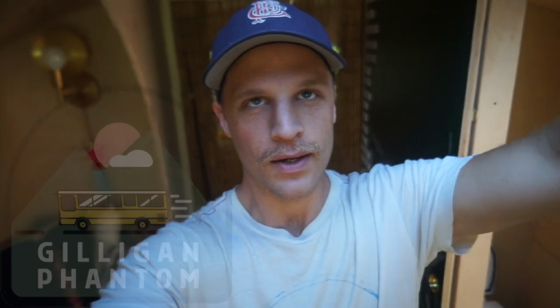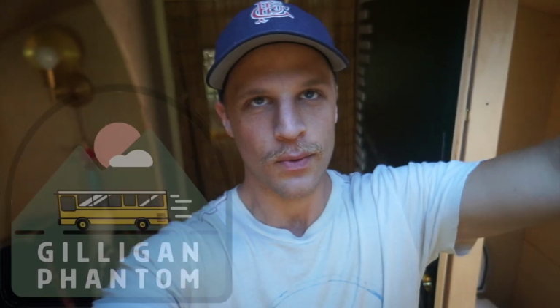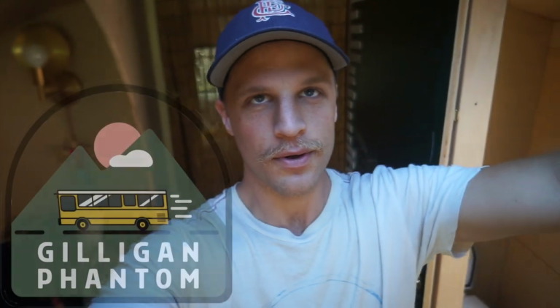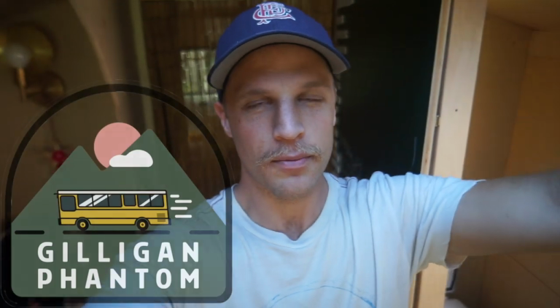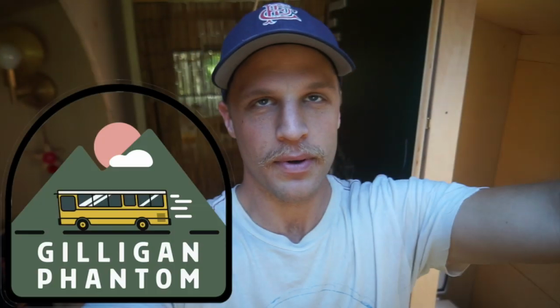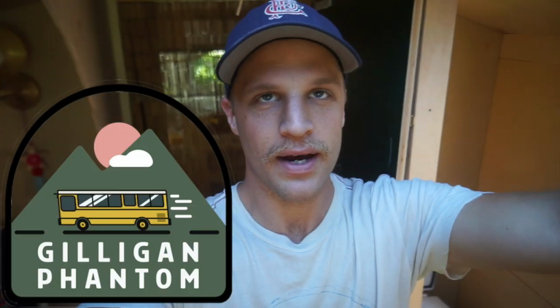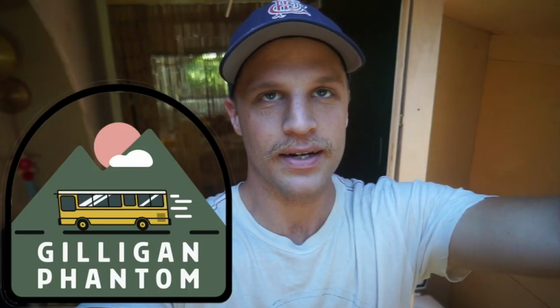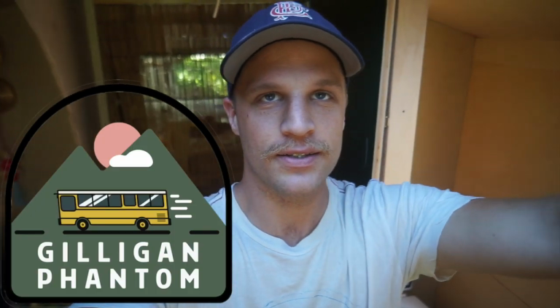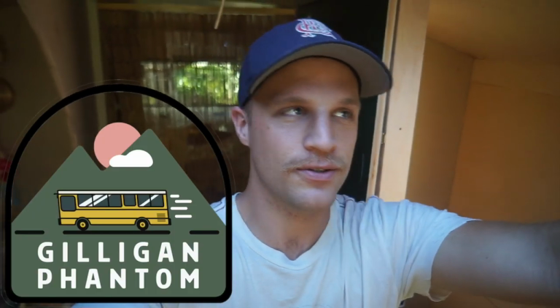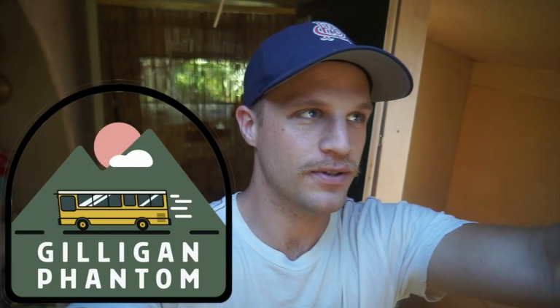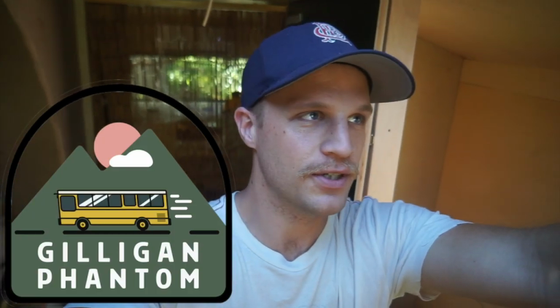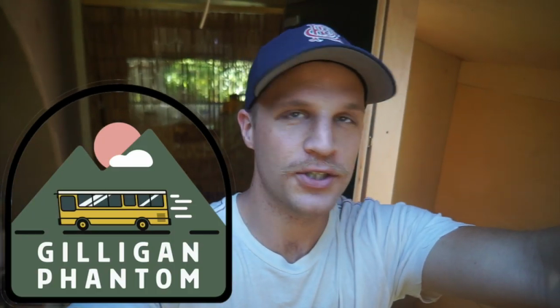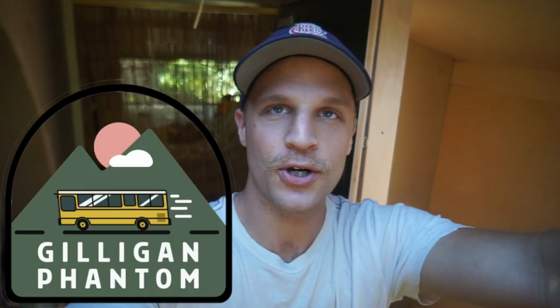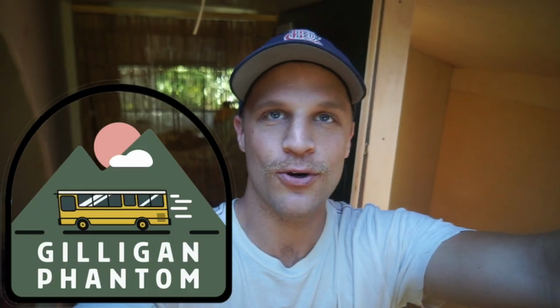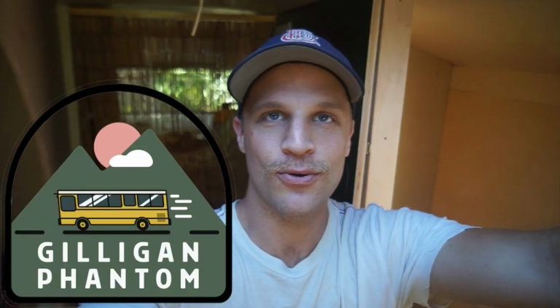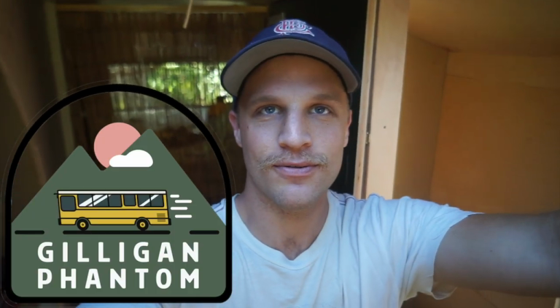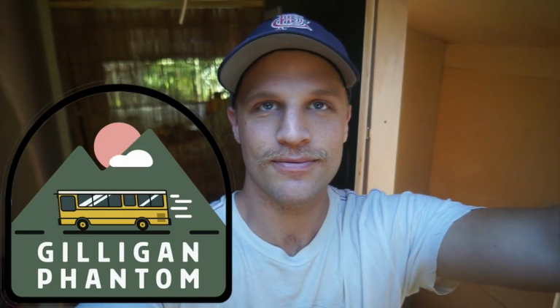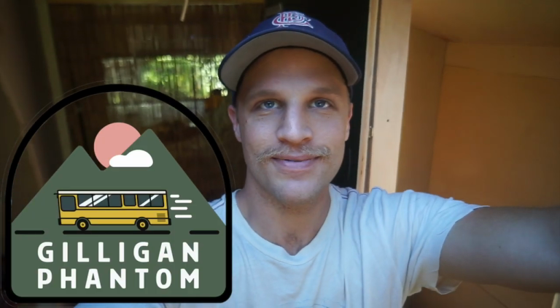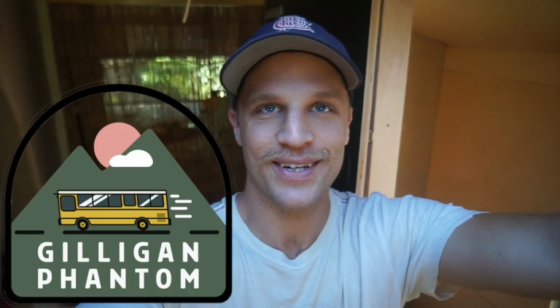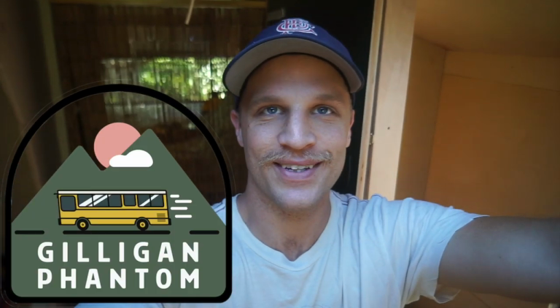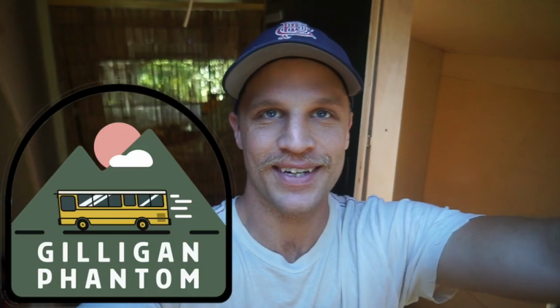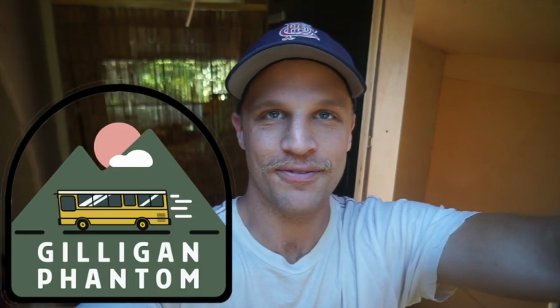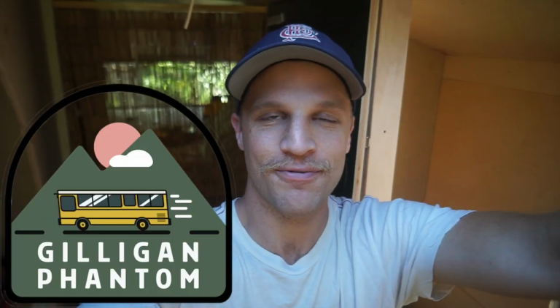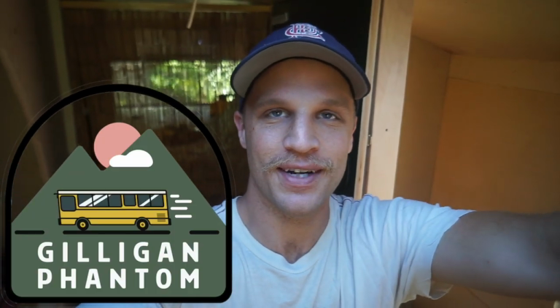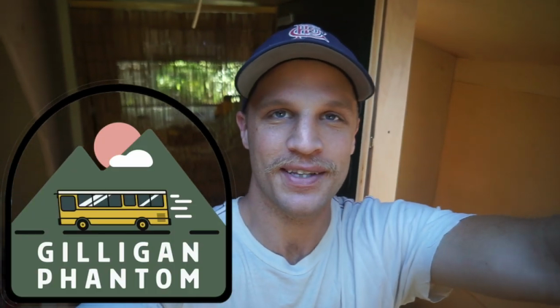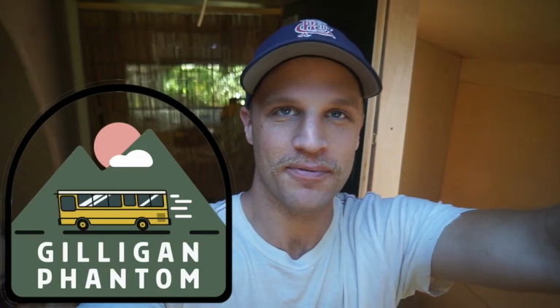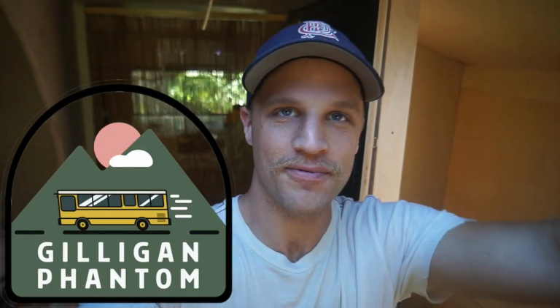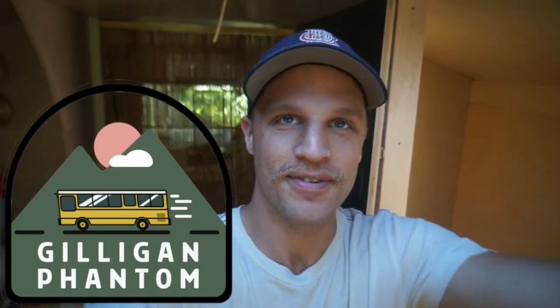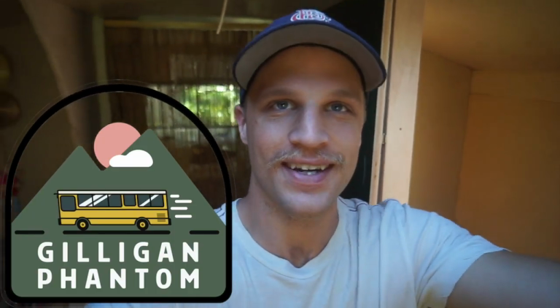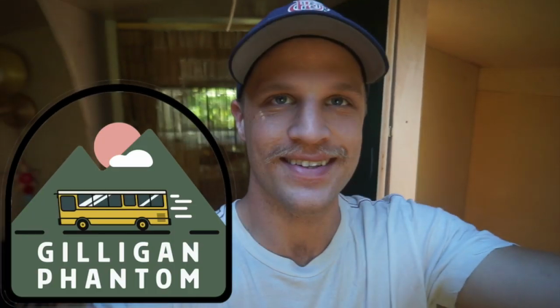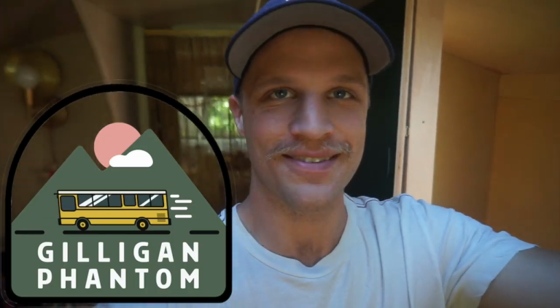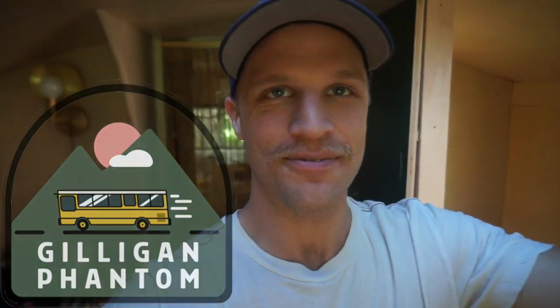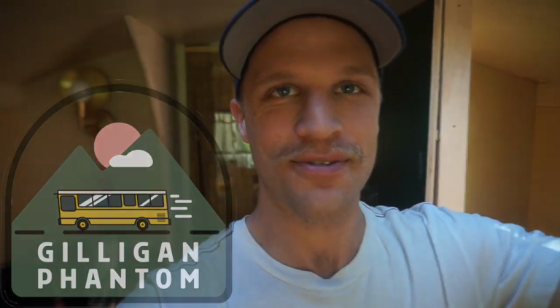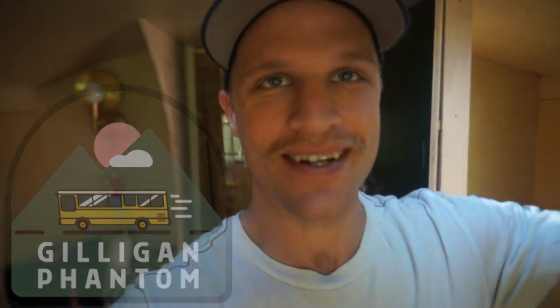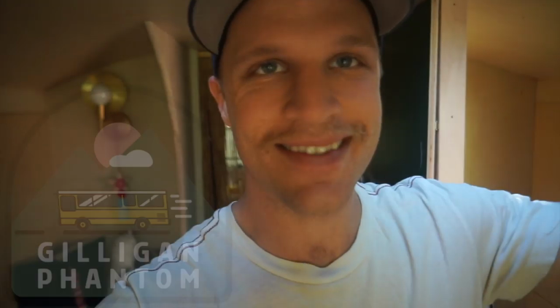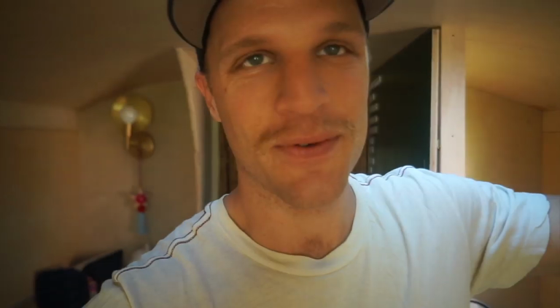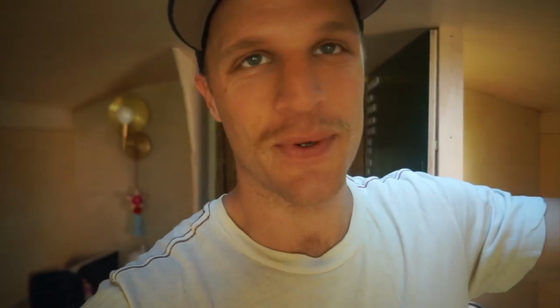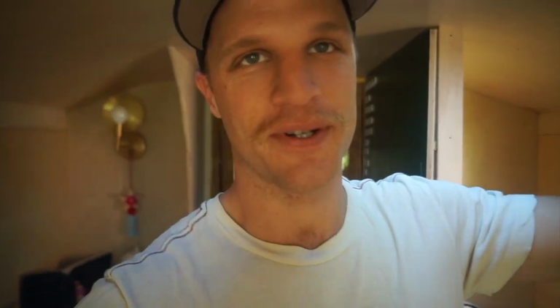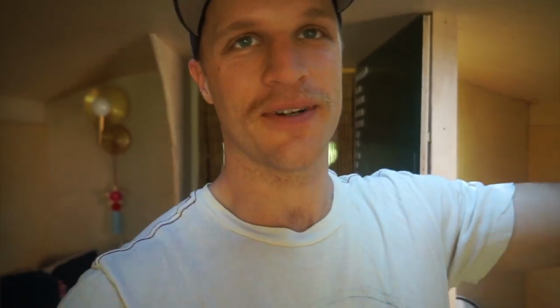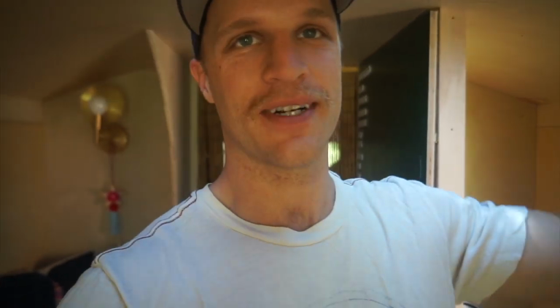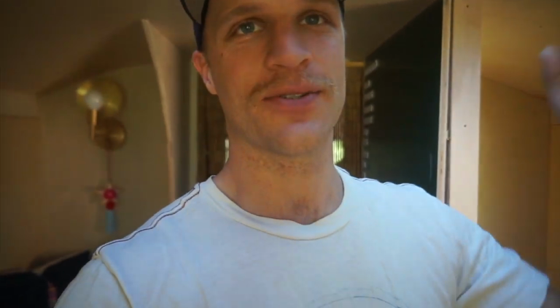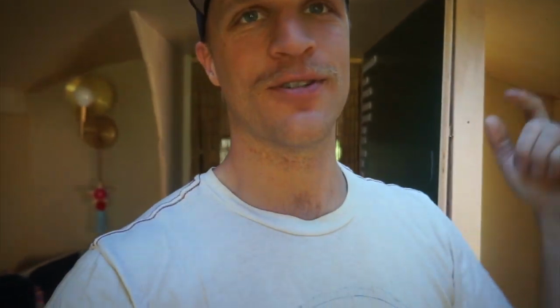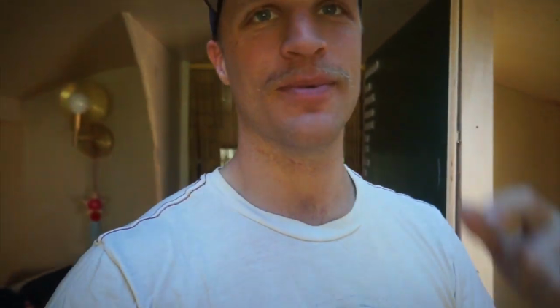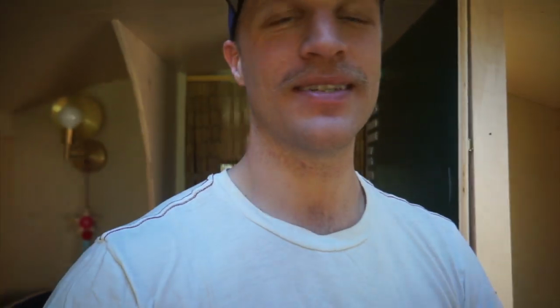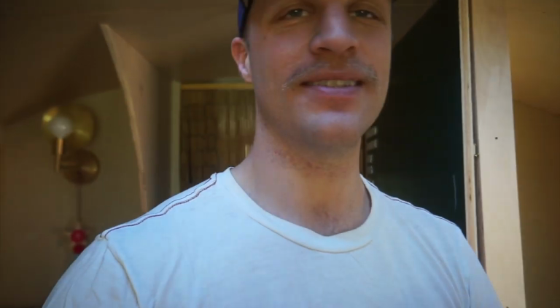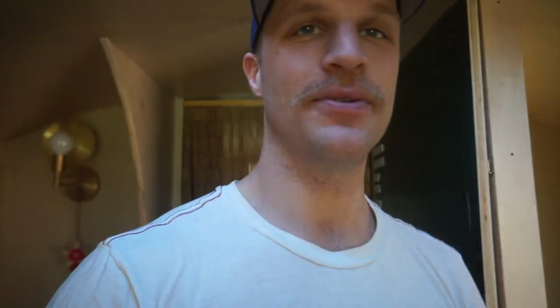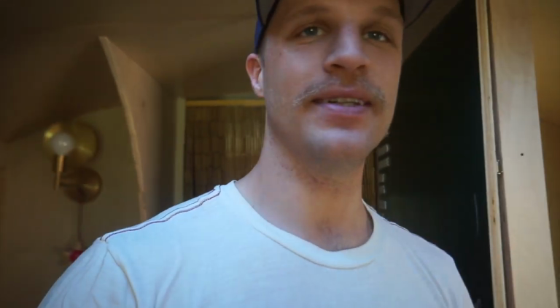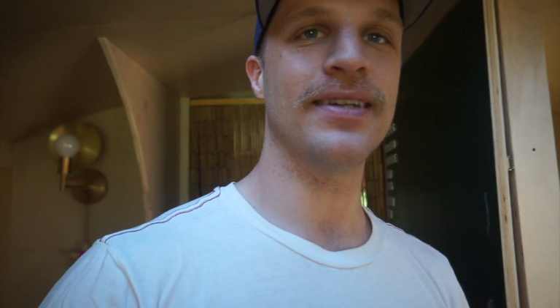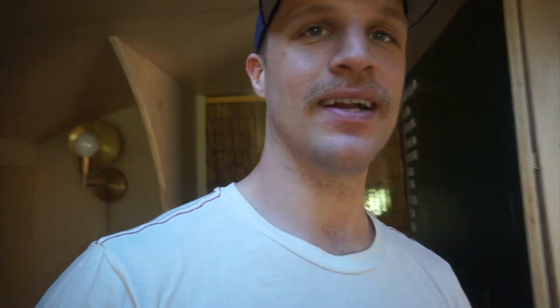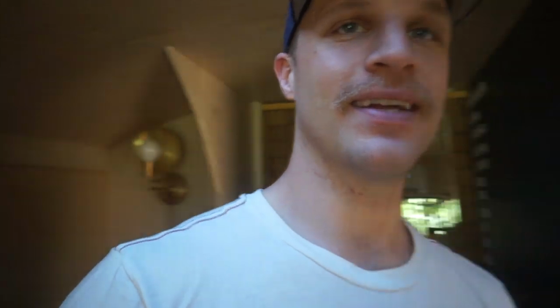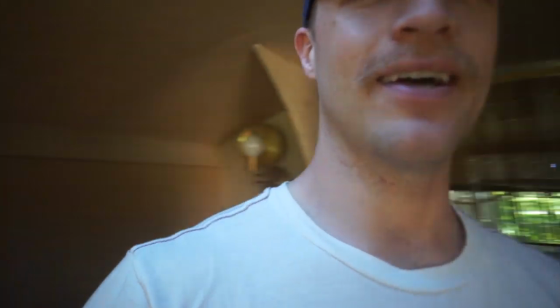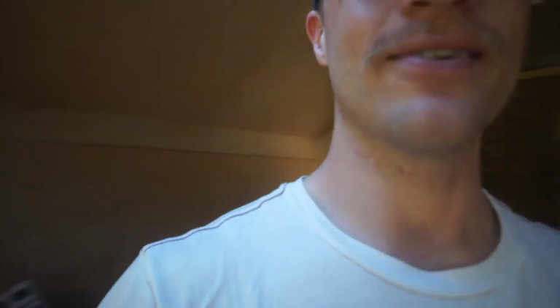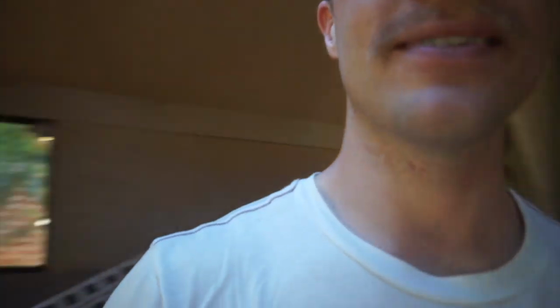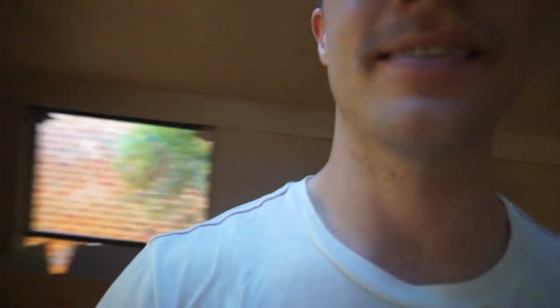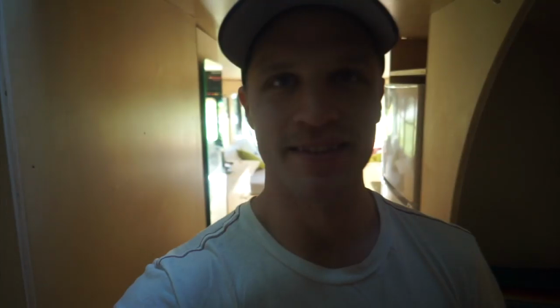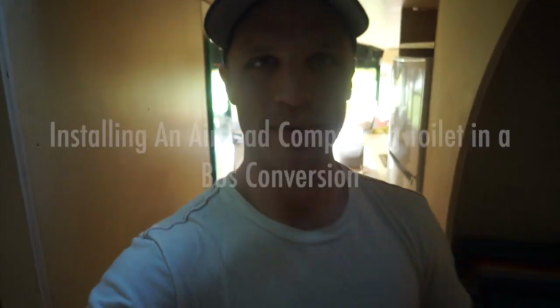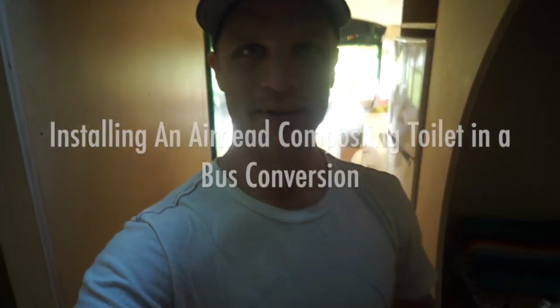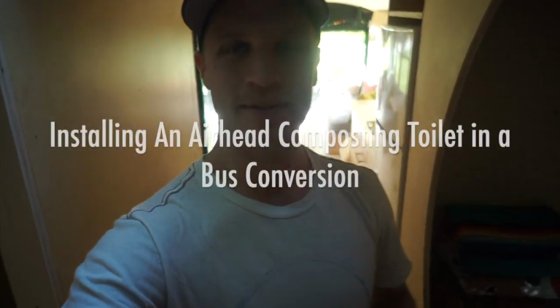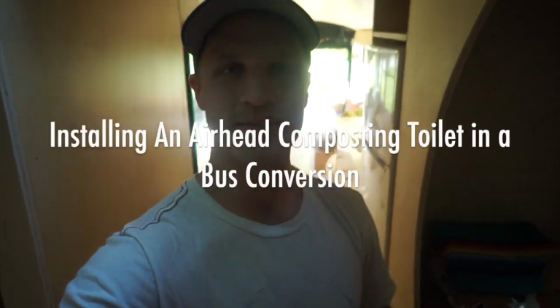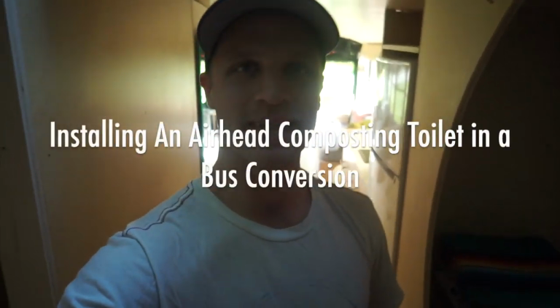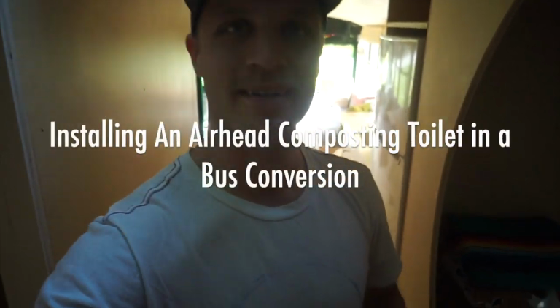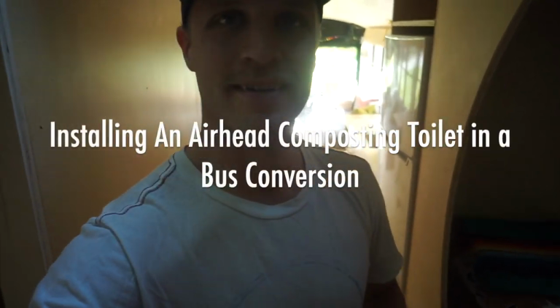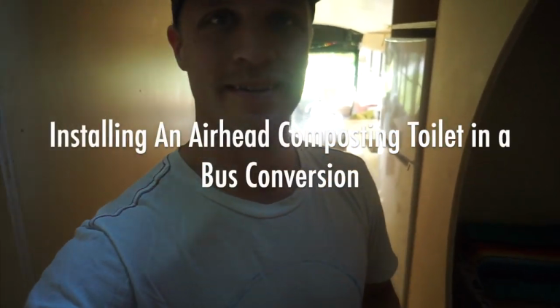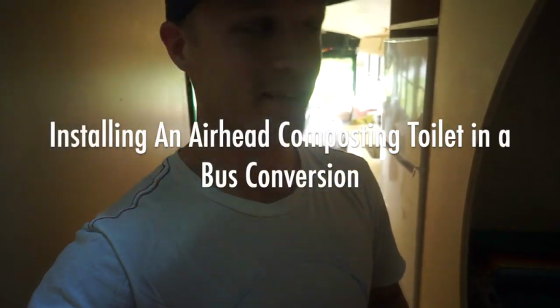Welcome back to the show, Gilligan Phantom fans and friends. We're turning a school bus into a tiny house. This is what it looks like currently.